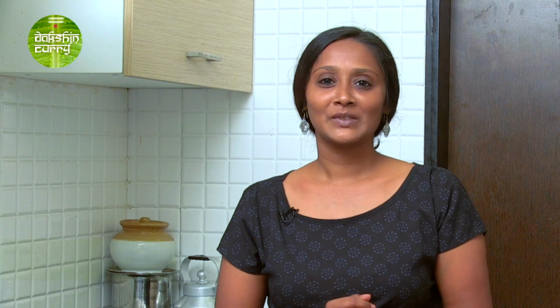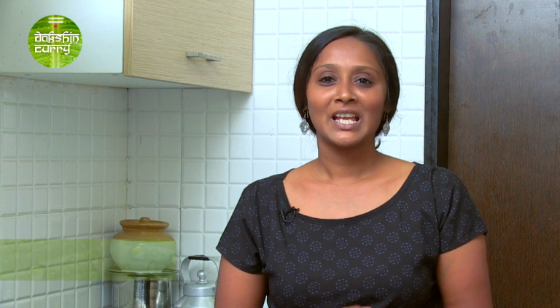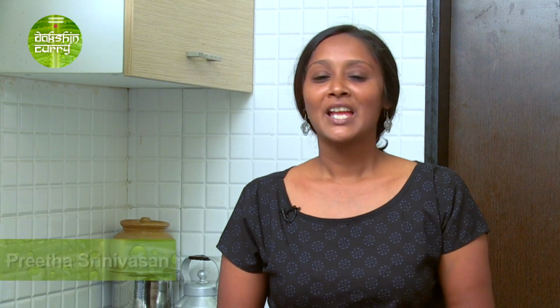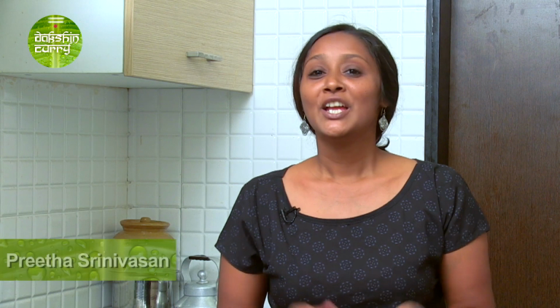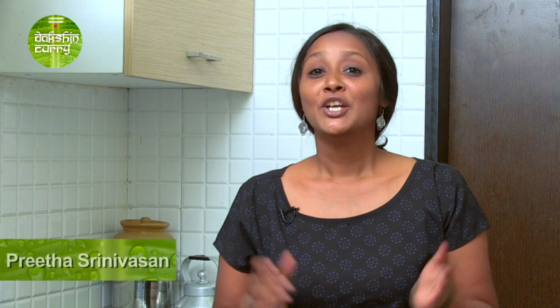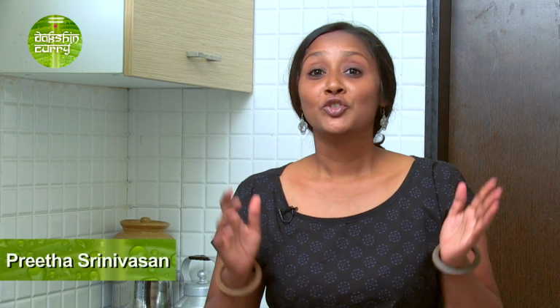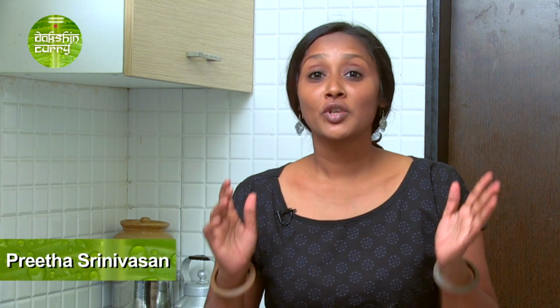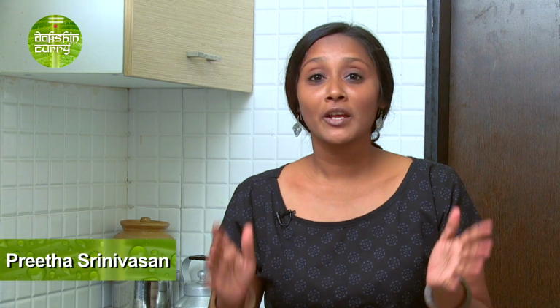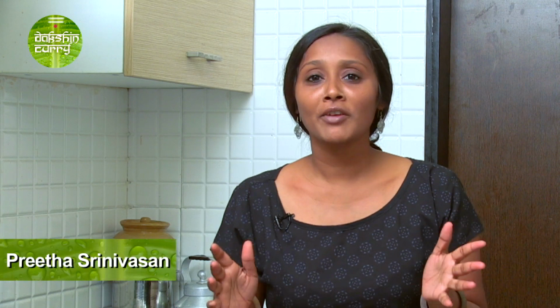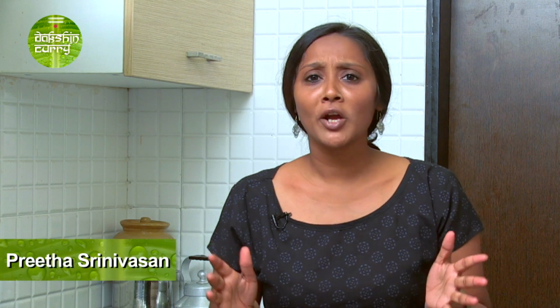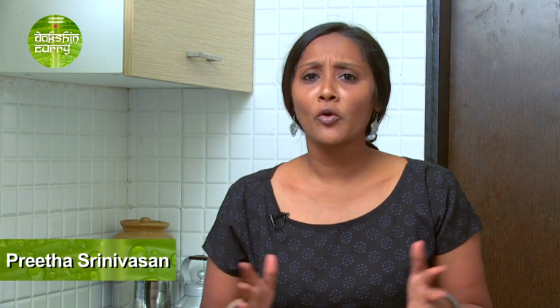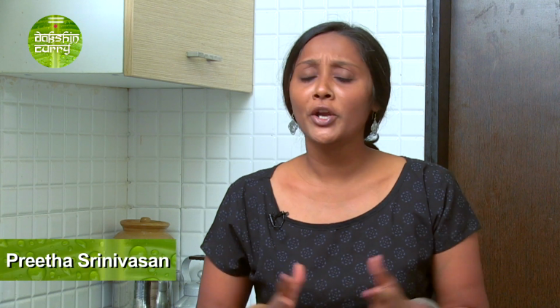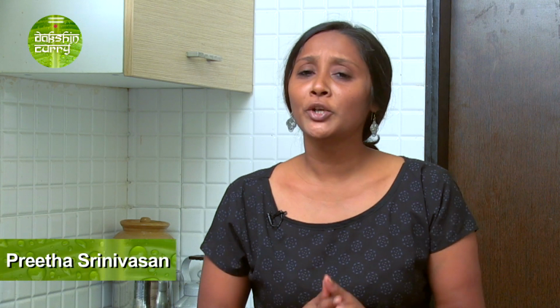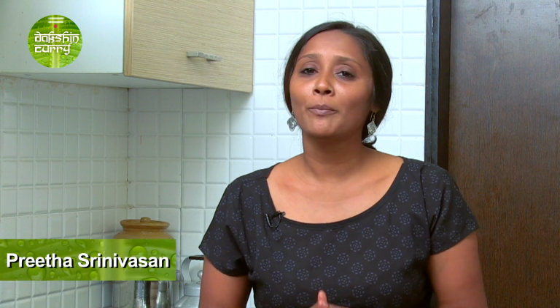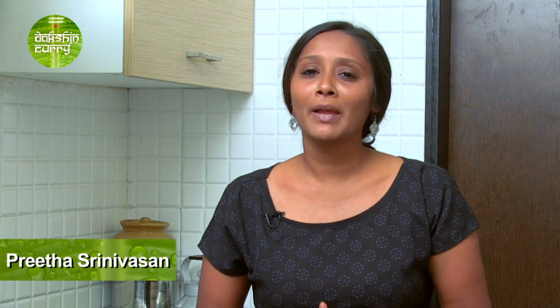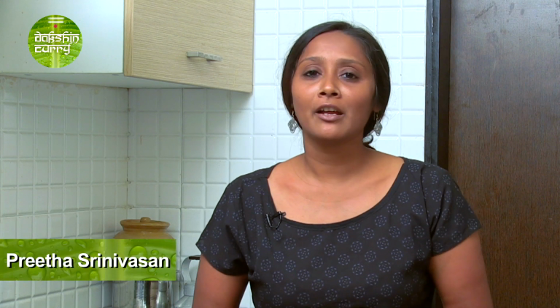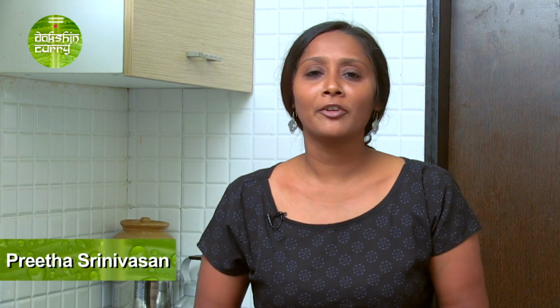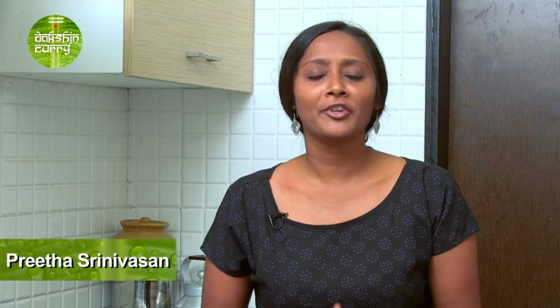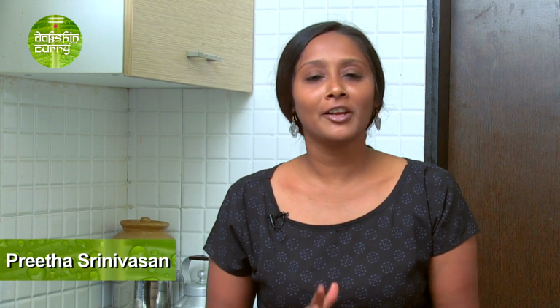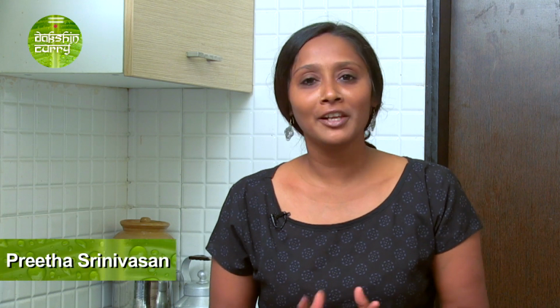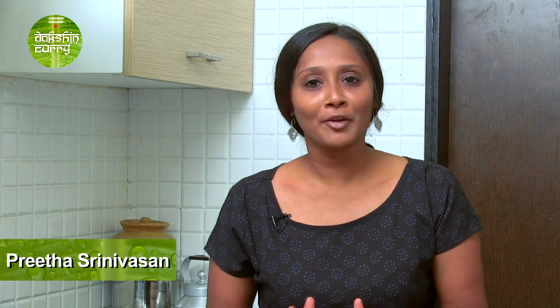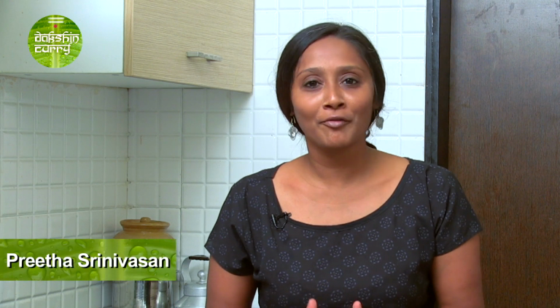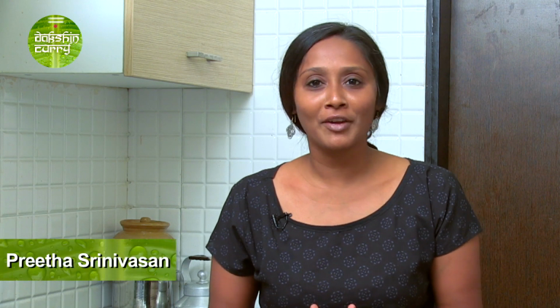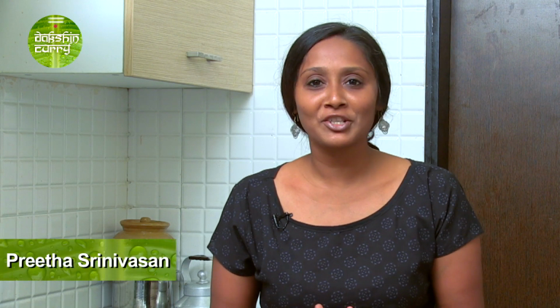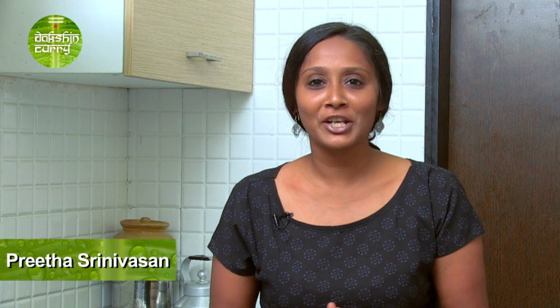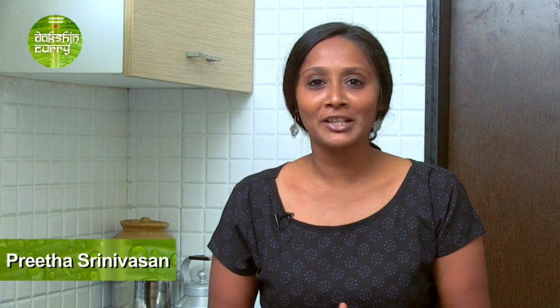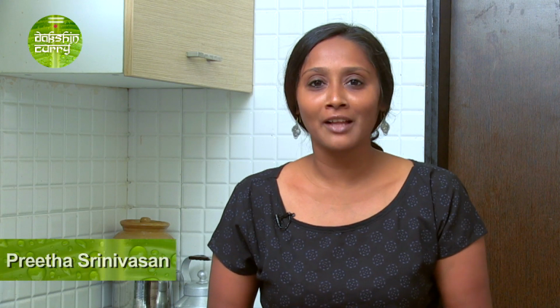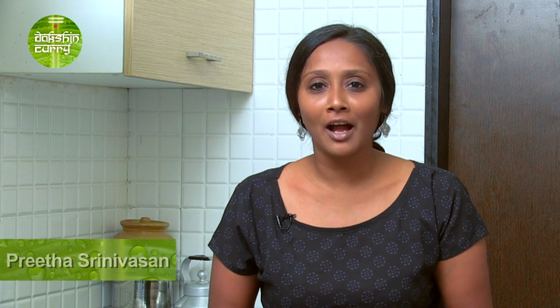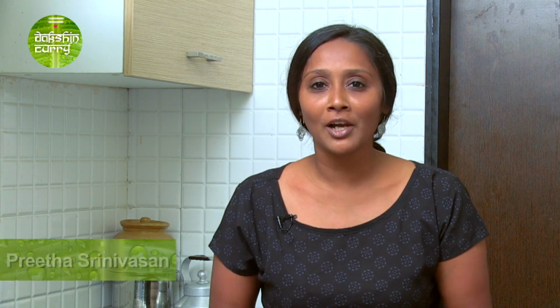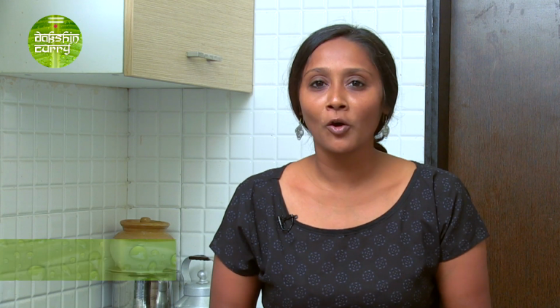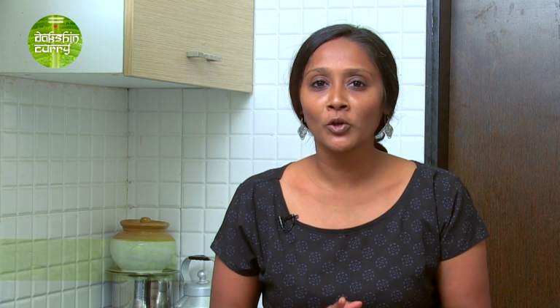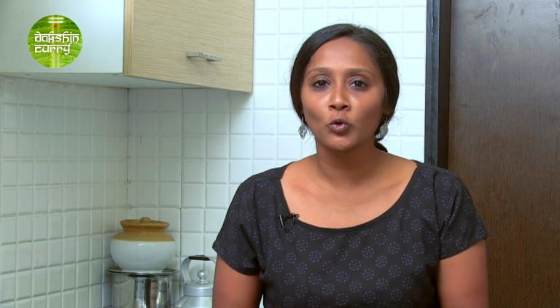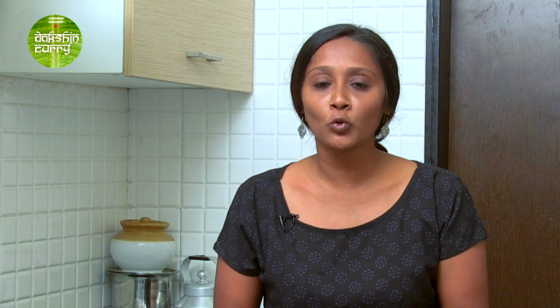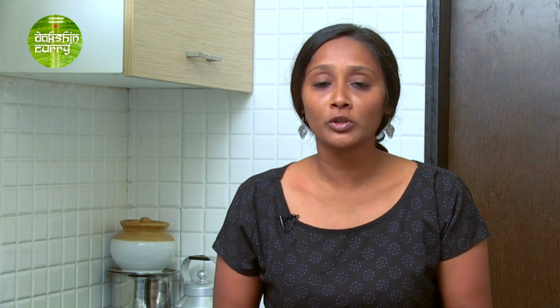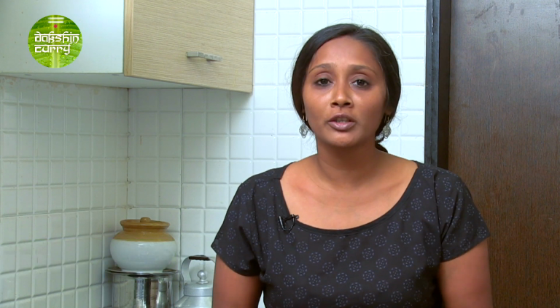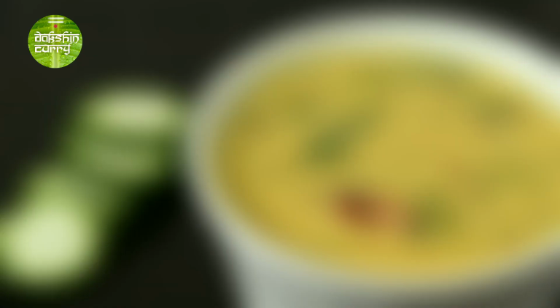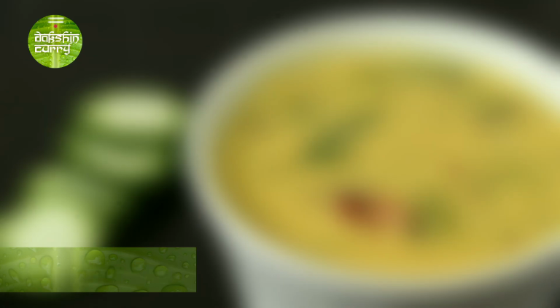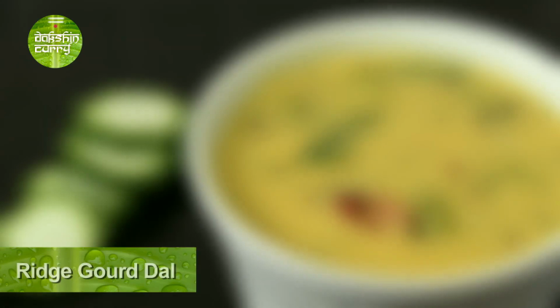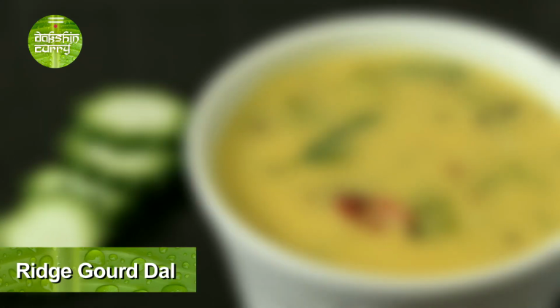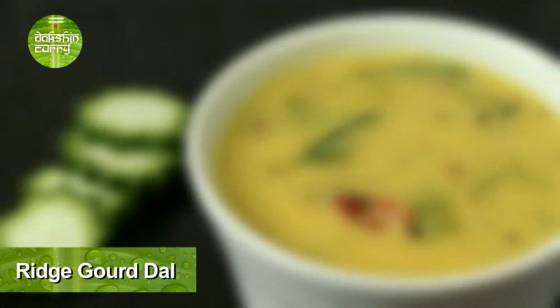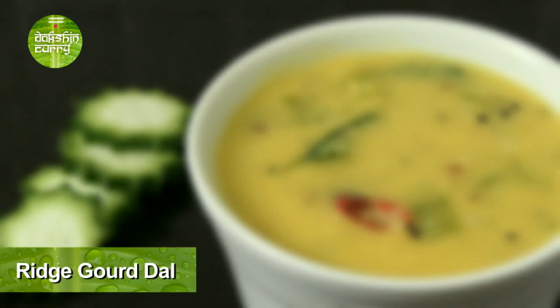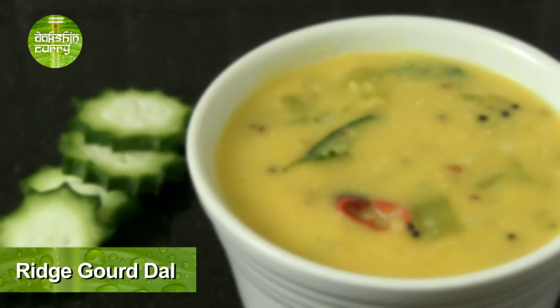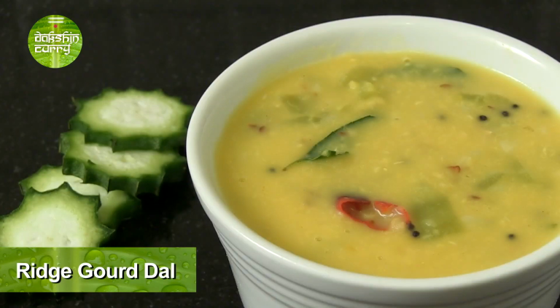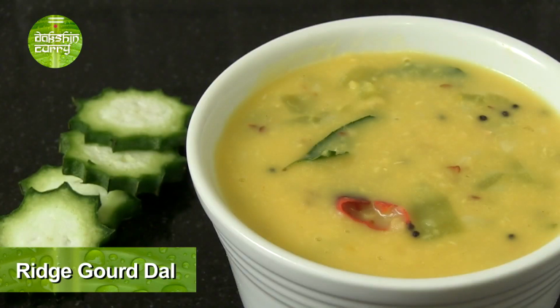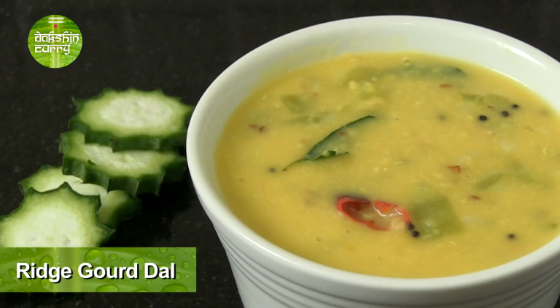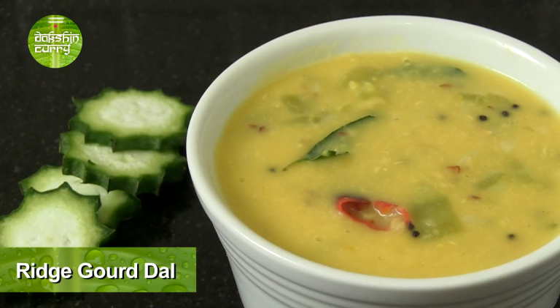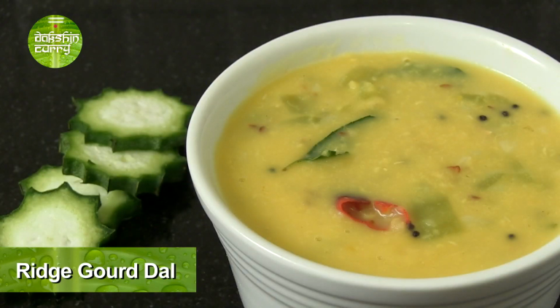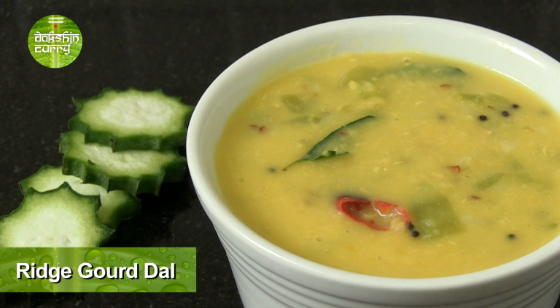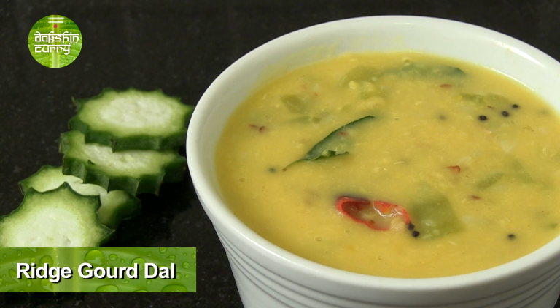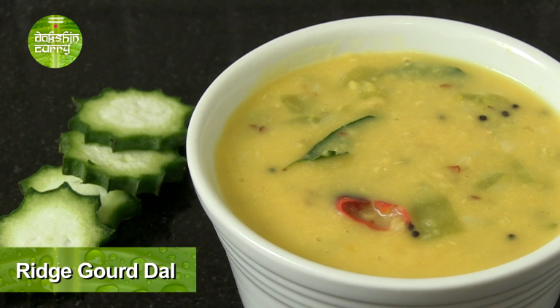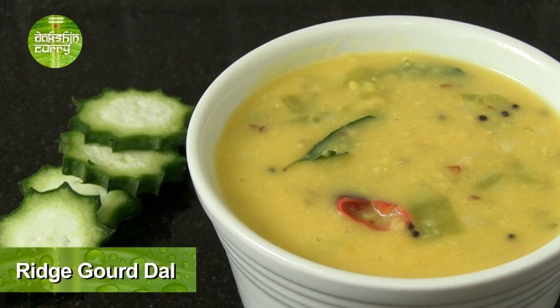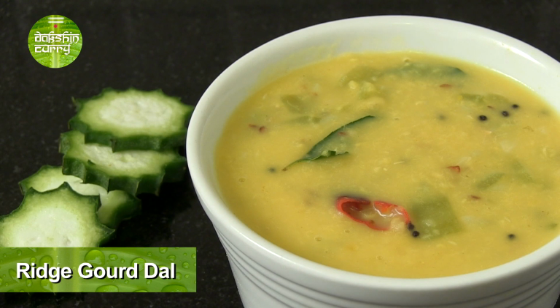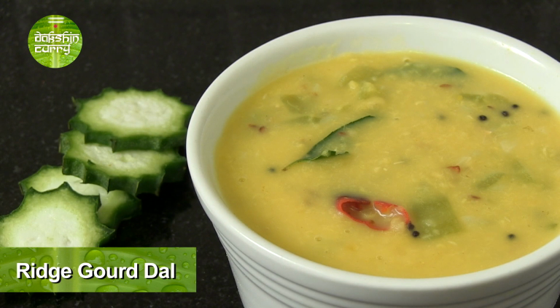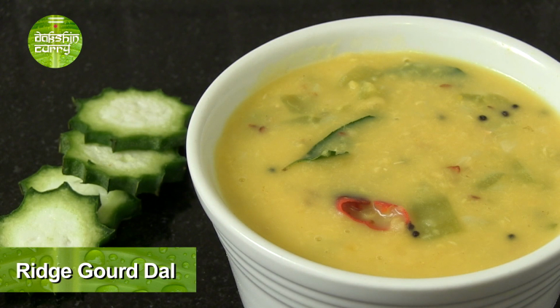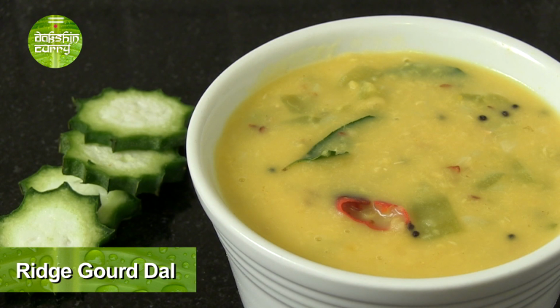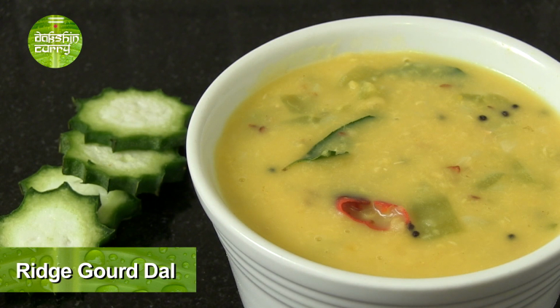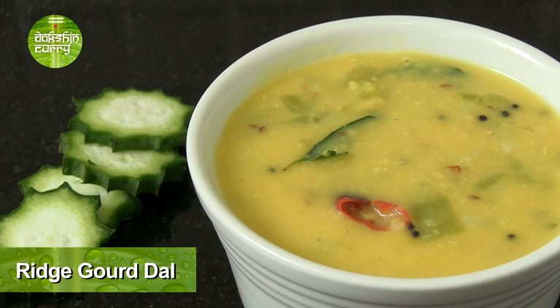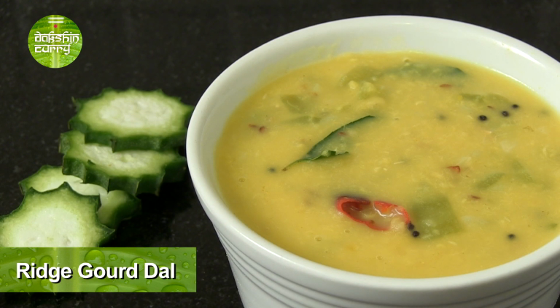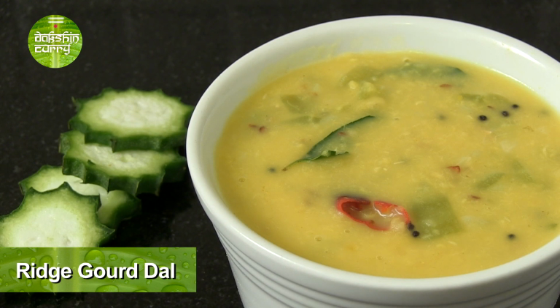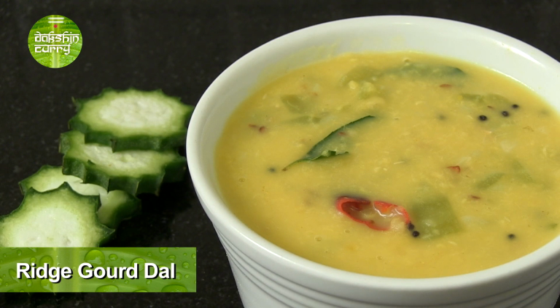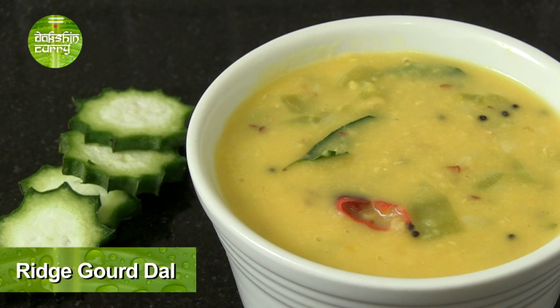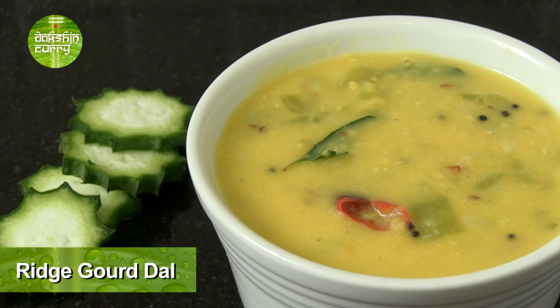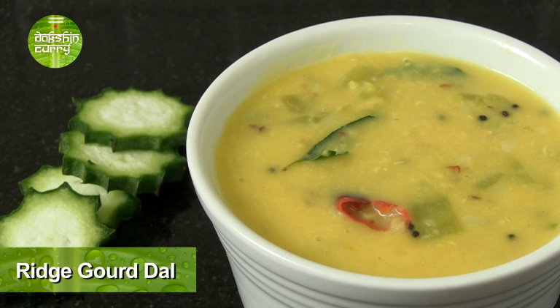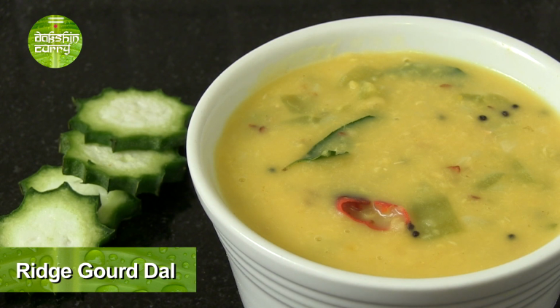Today we are going to make a really refreshing dal or kootu using ridge gourd. To know how to make it, stay tuned.